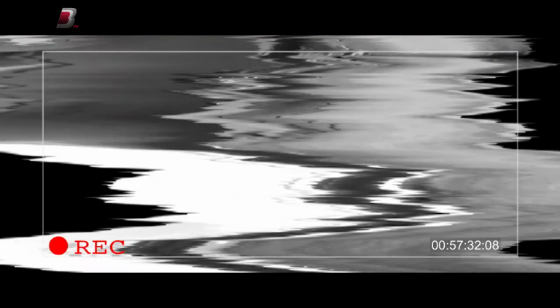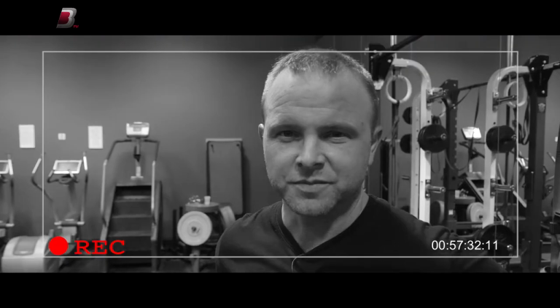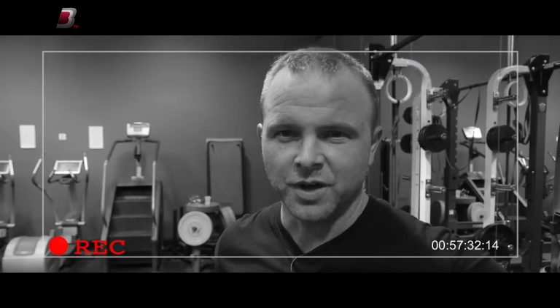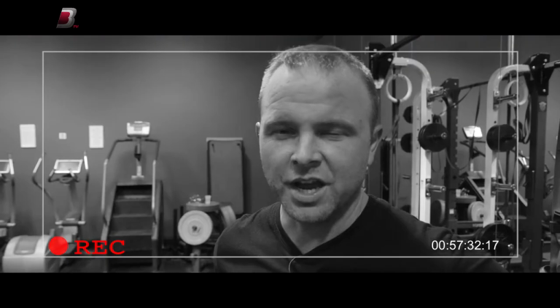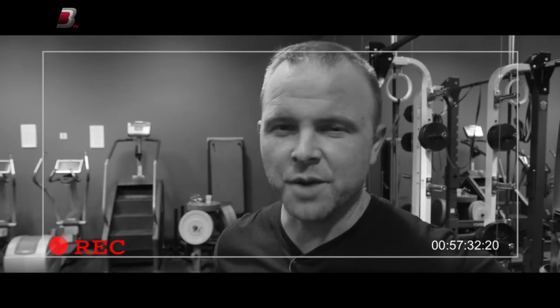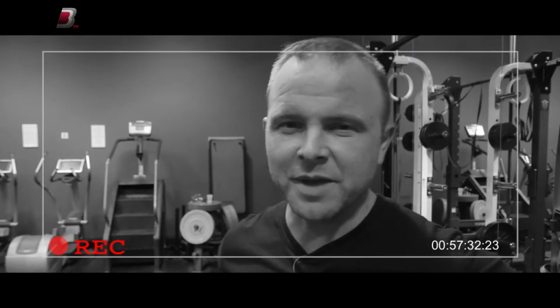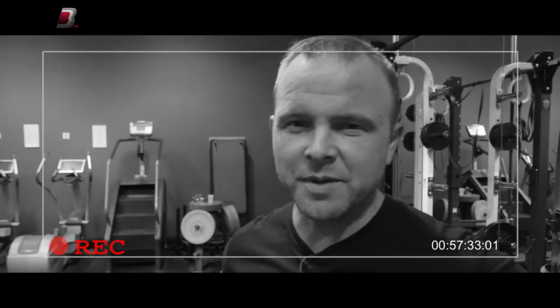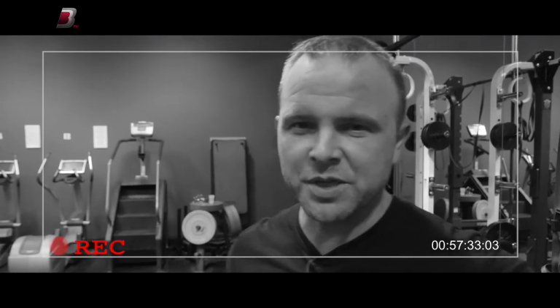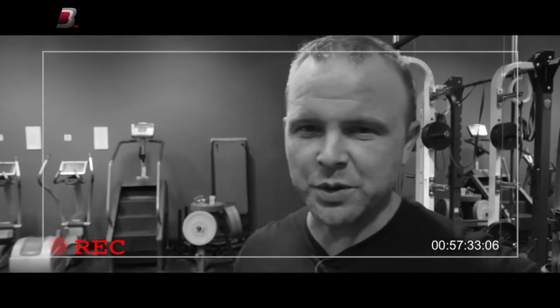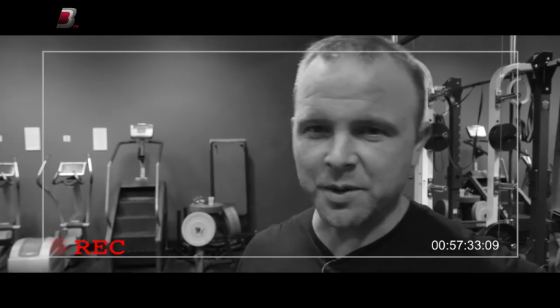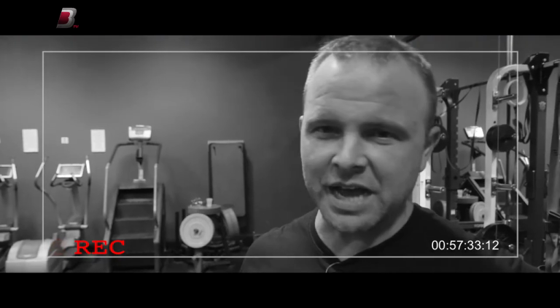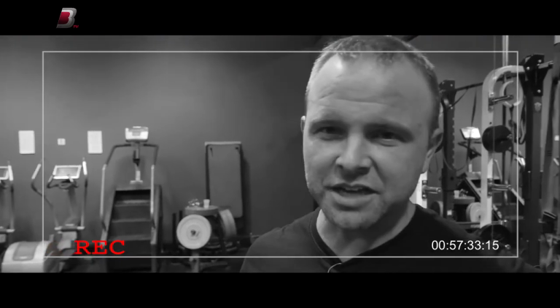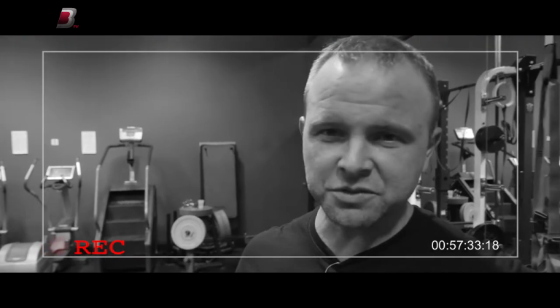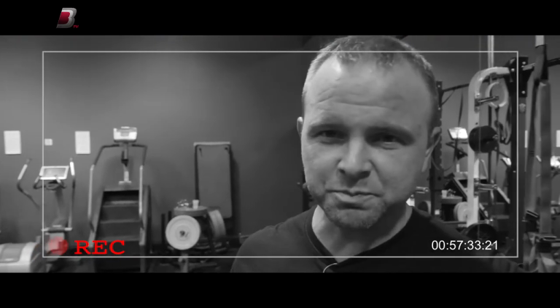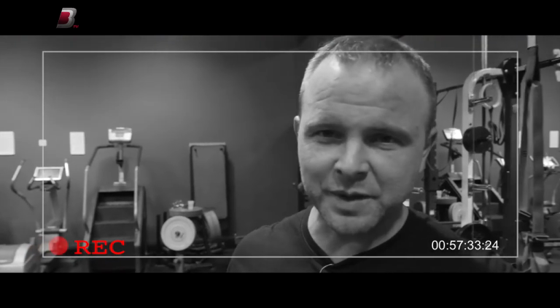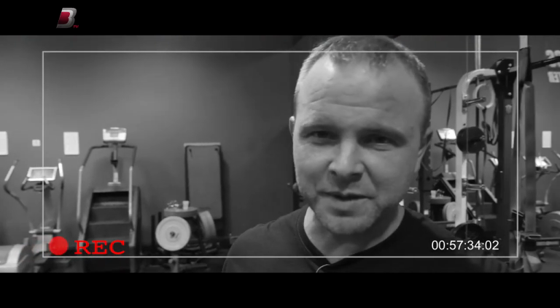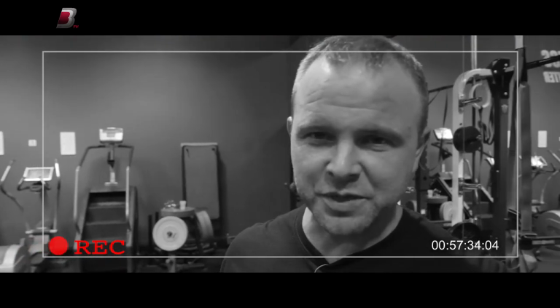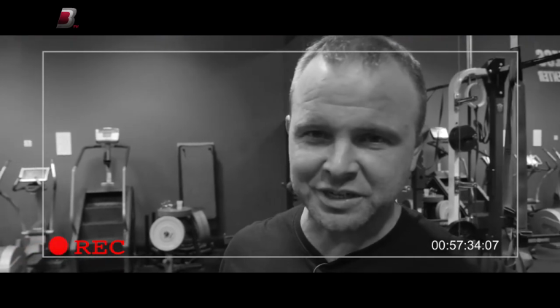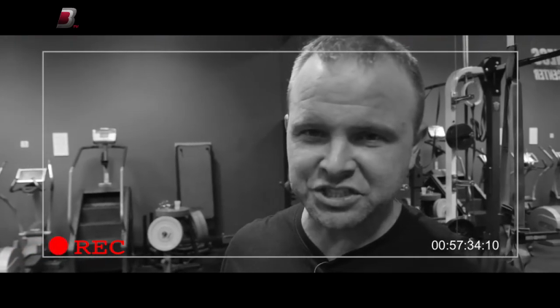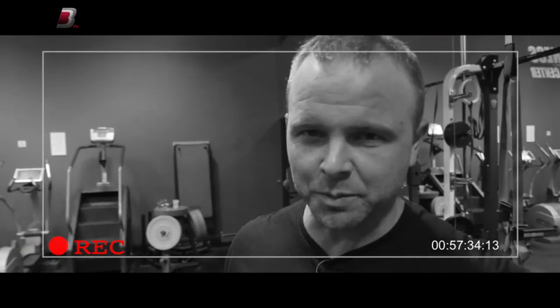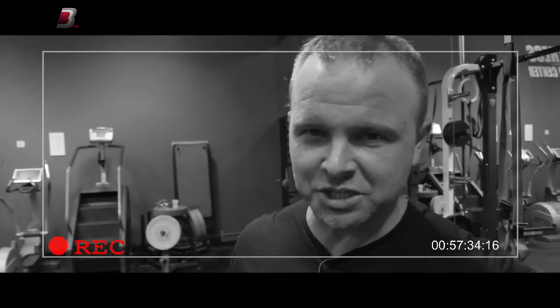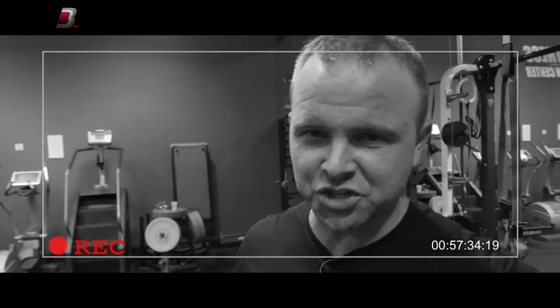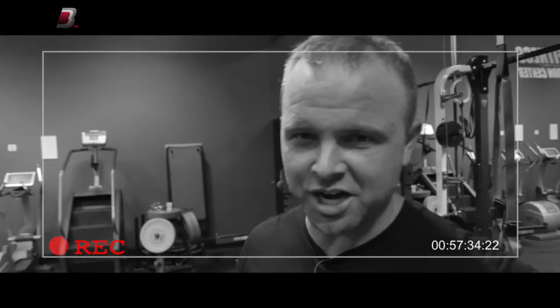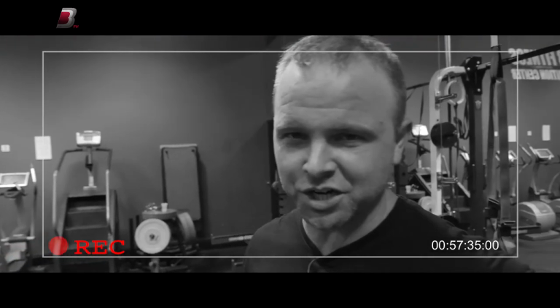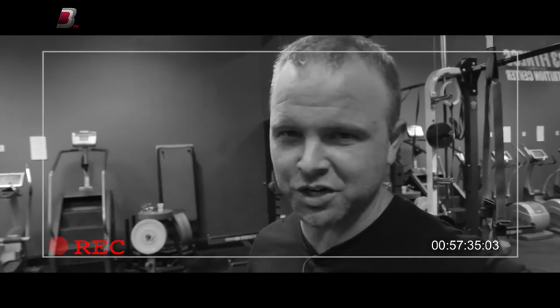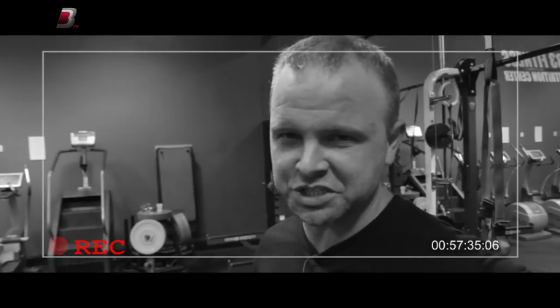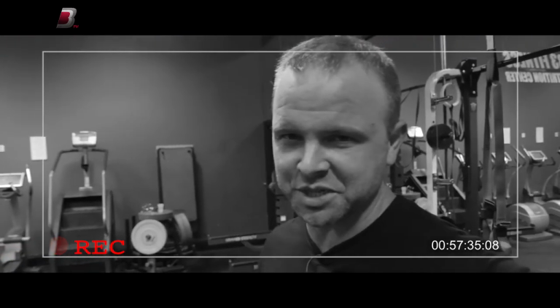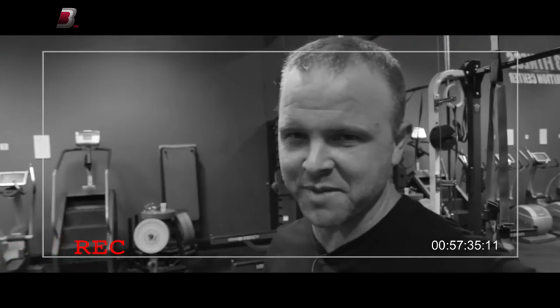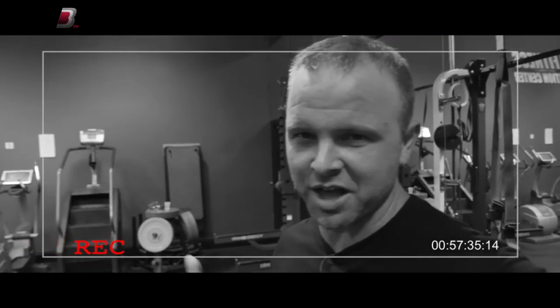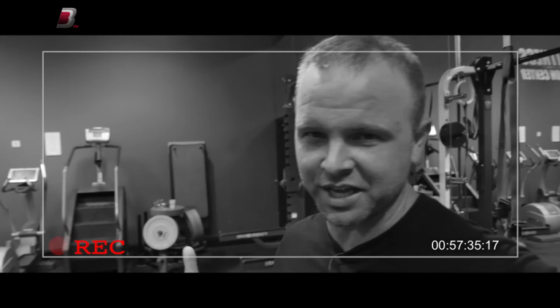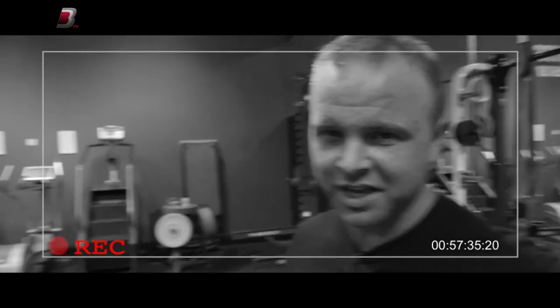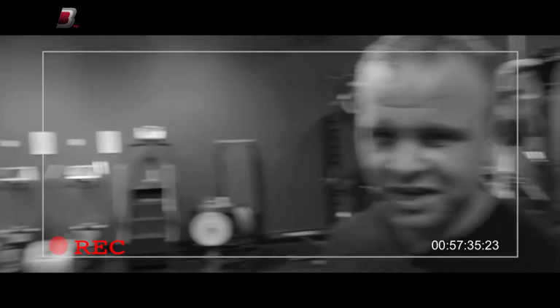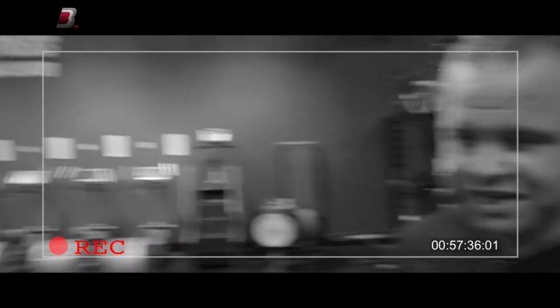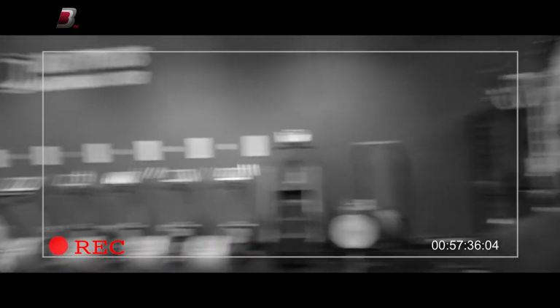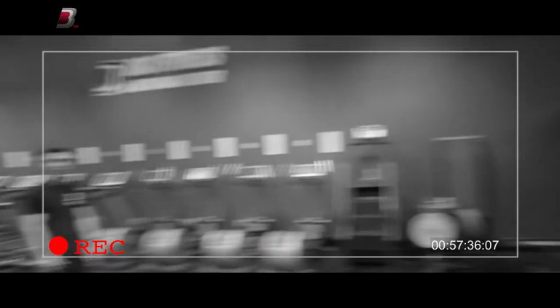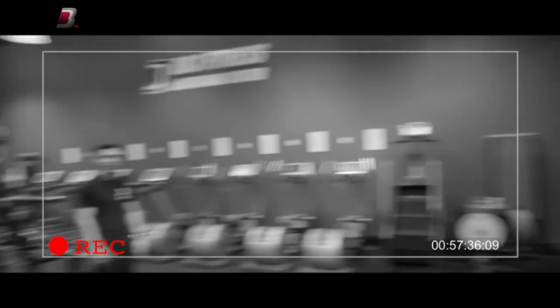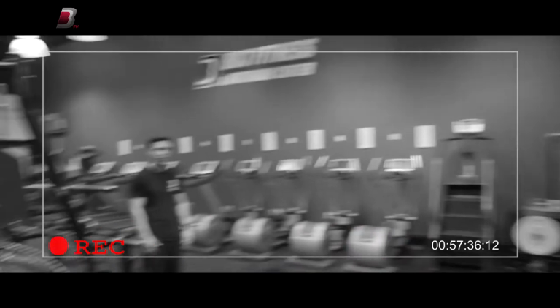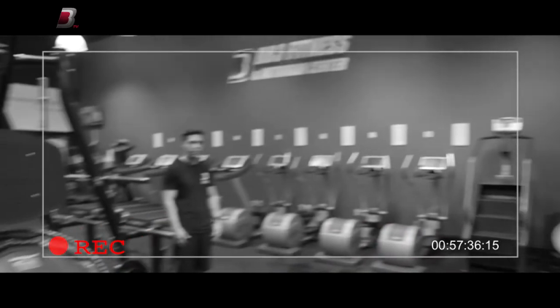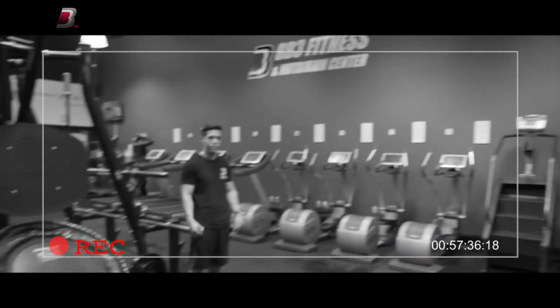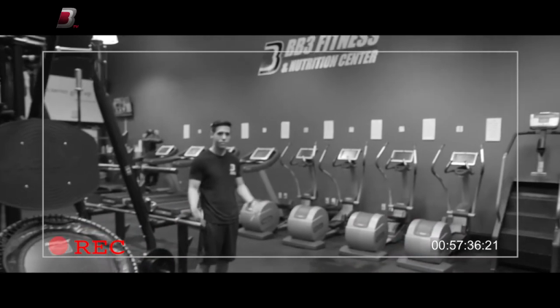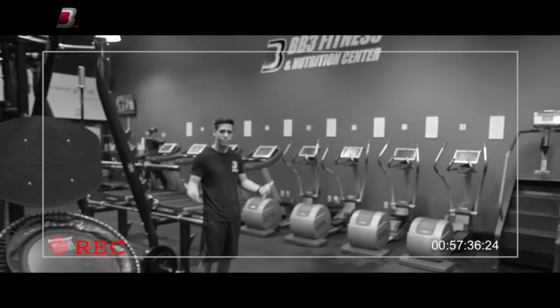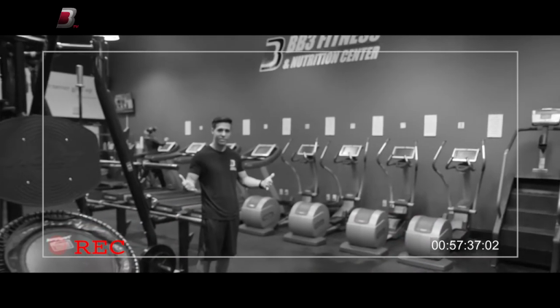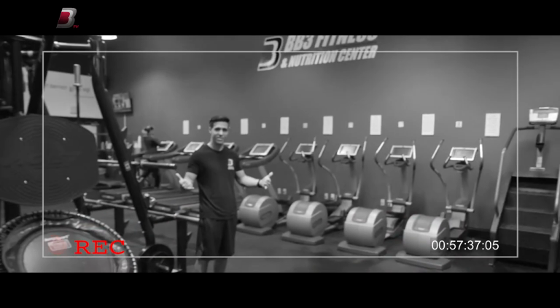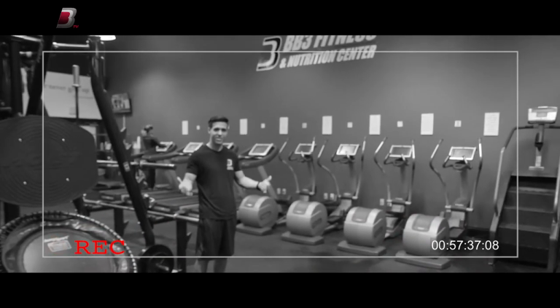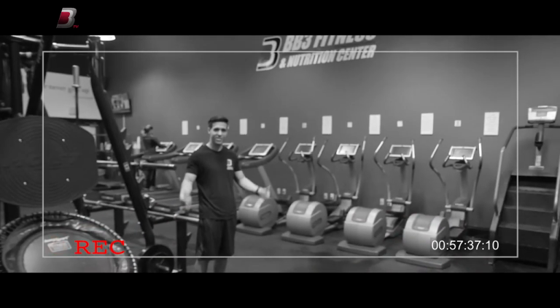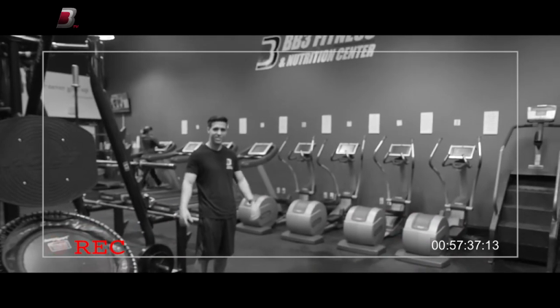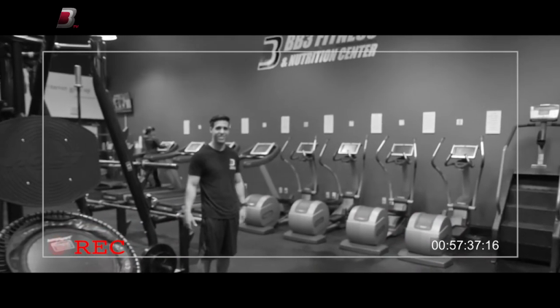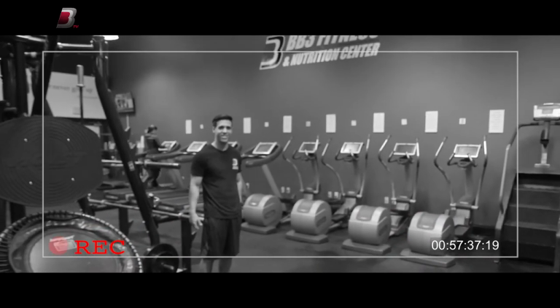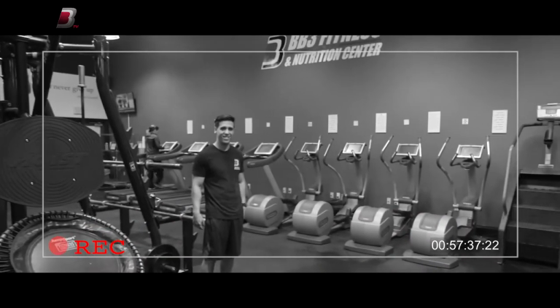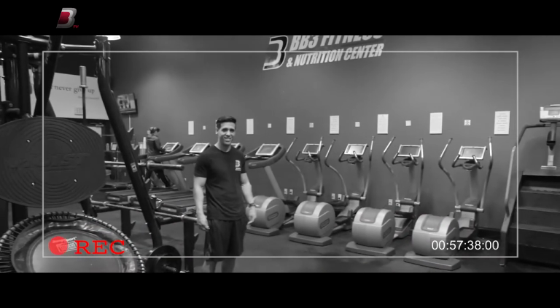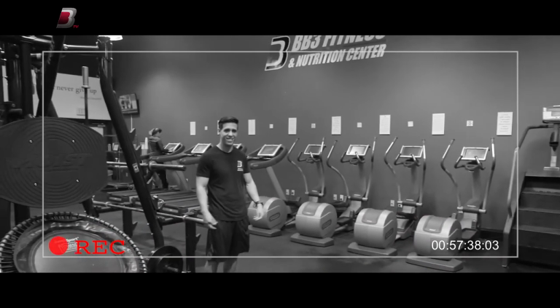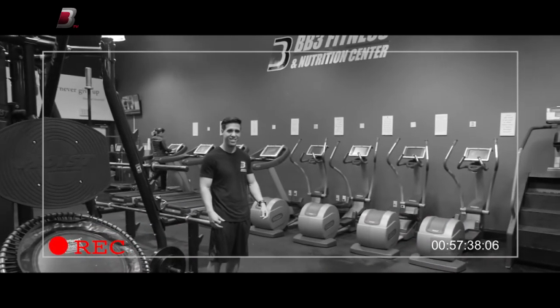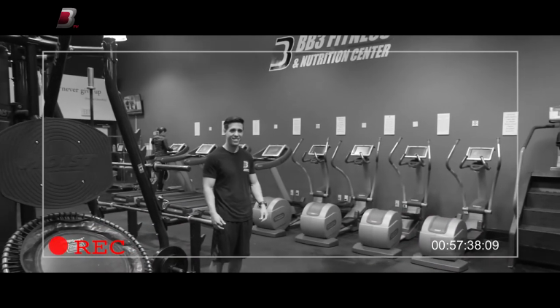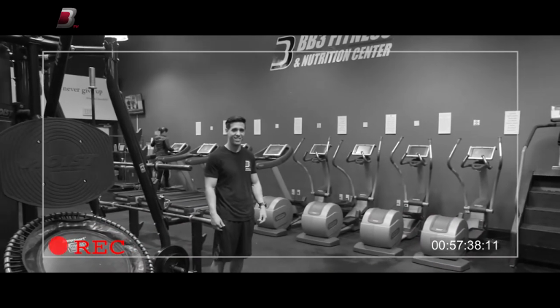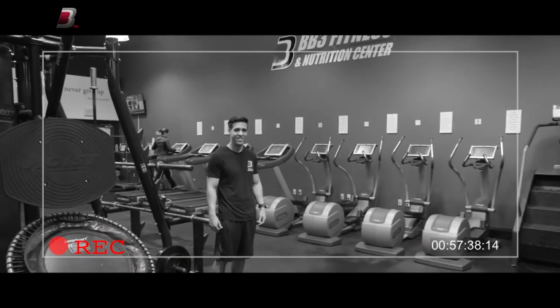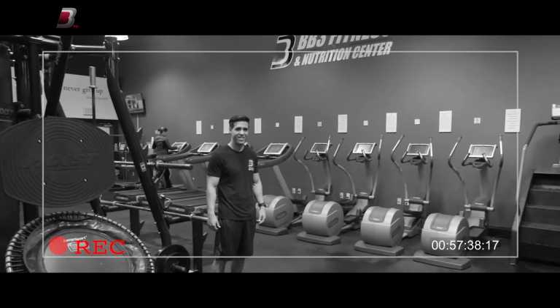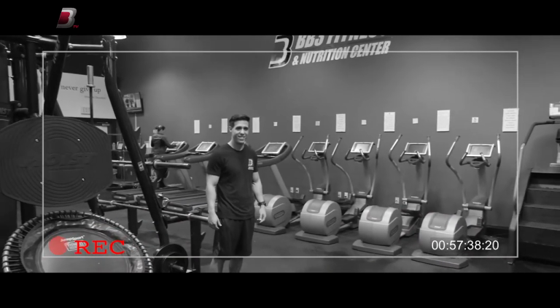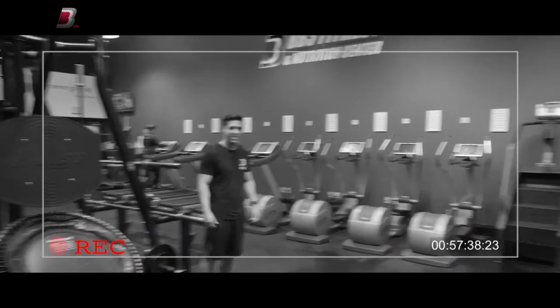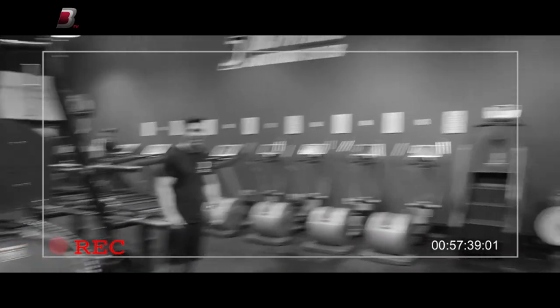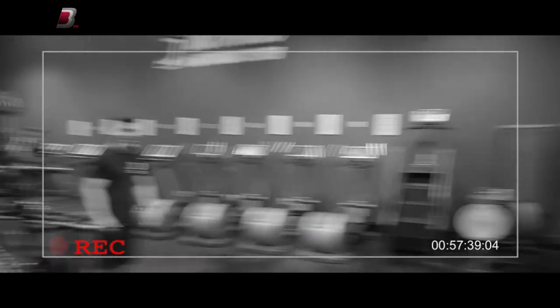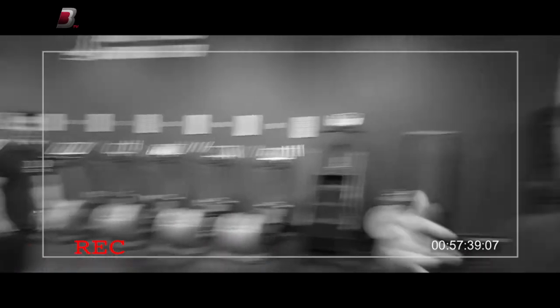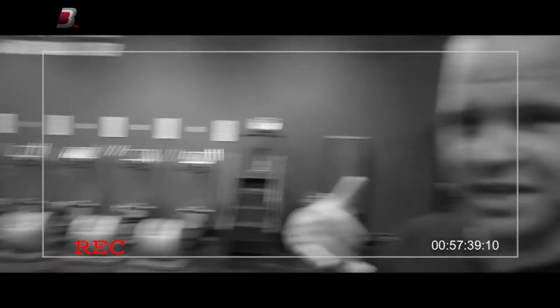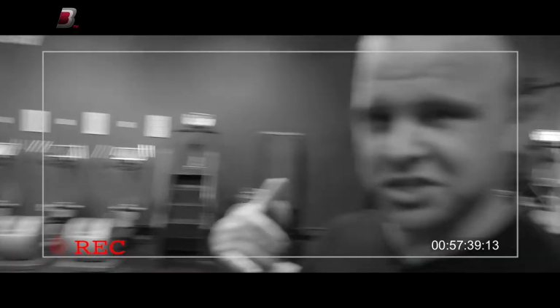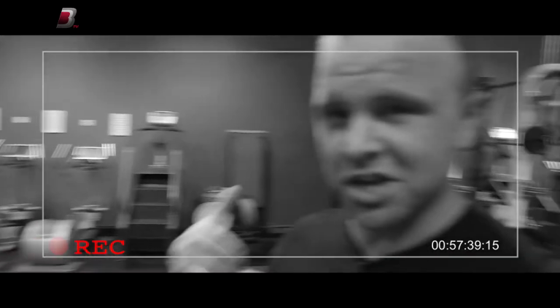Here at BB3 we've got BB3 super trainer Christian Melly. He can do some crazy stuff — let's see what he can do.